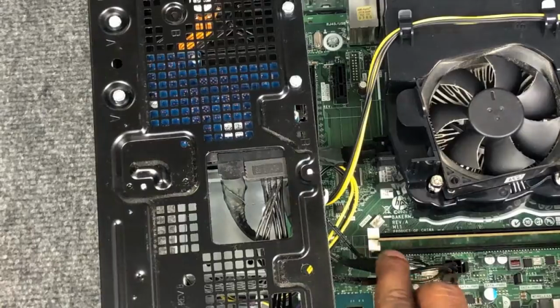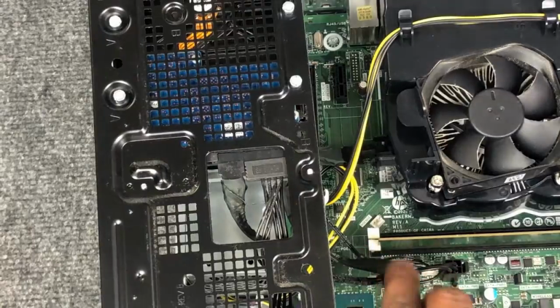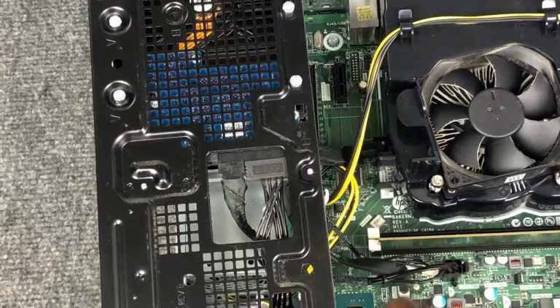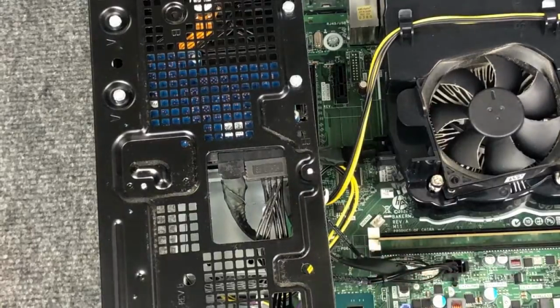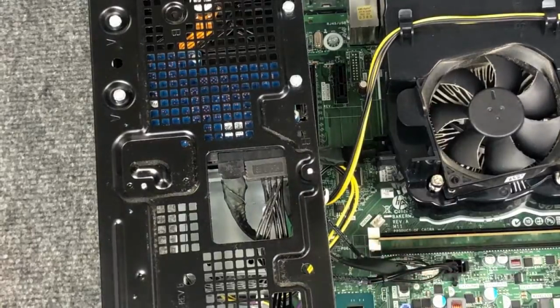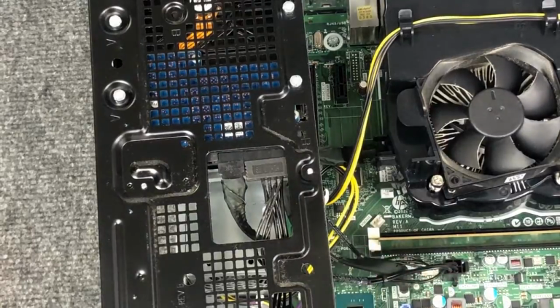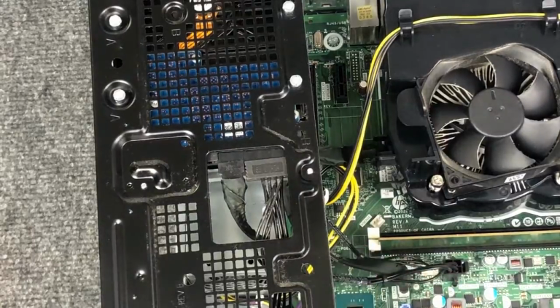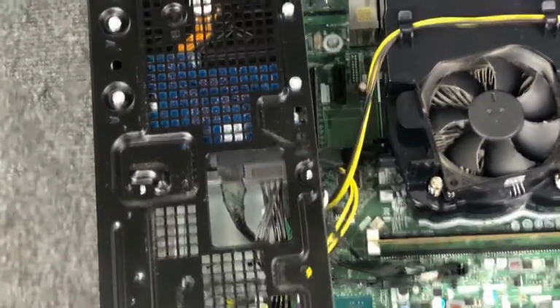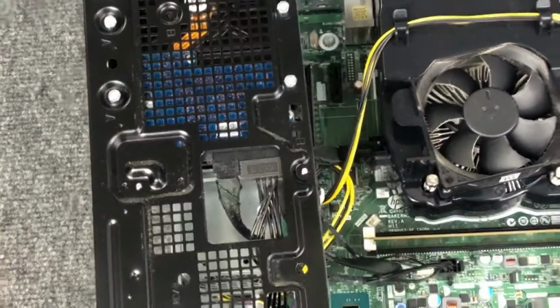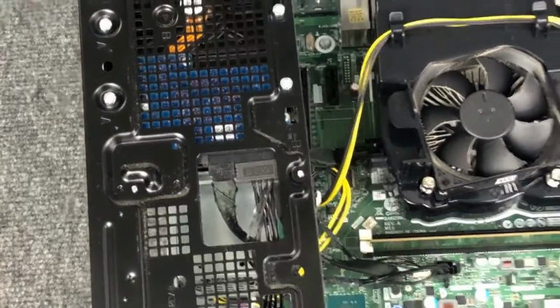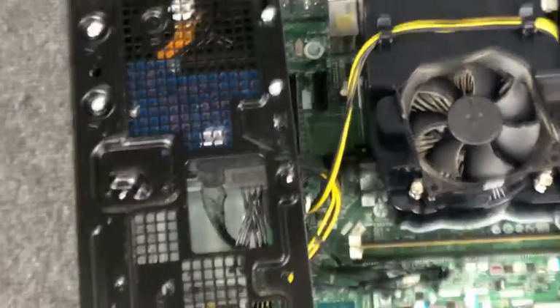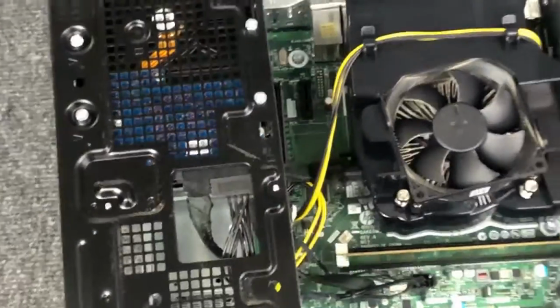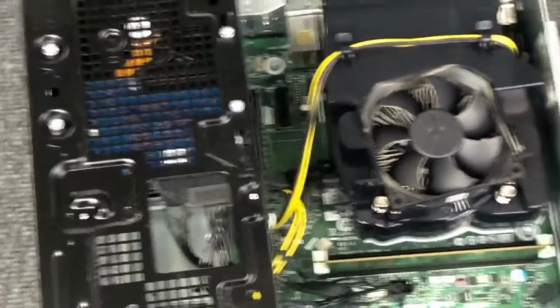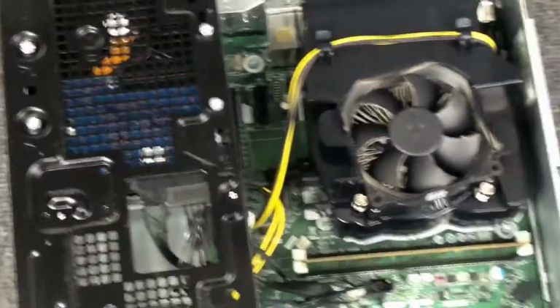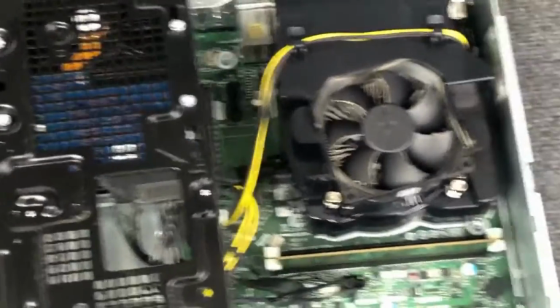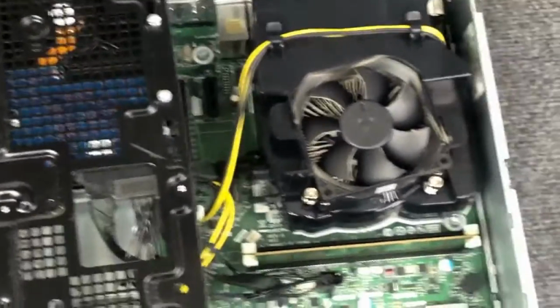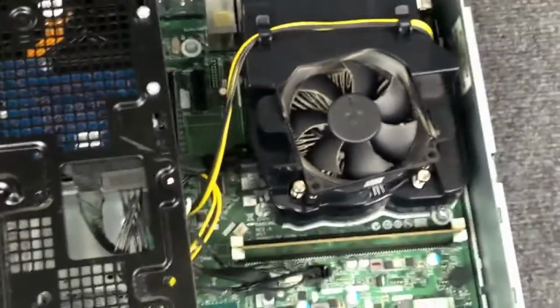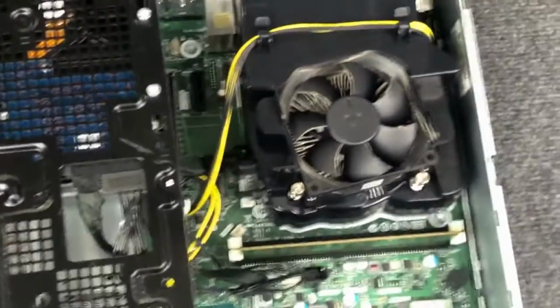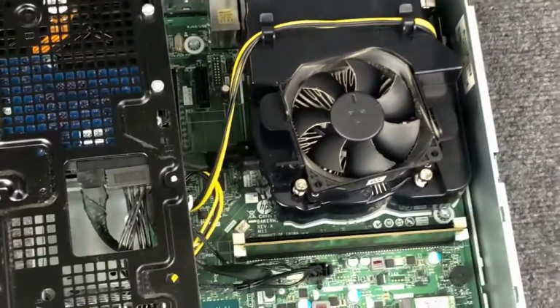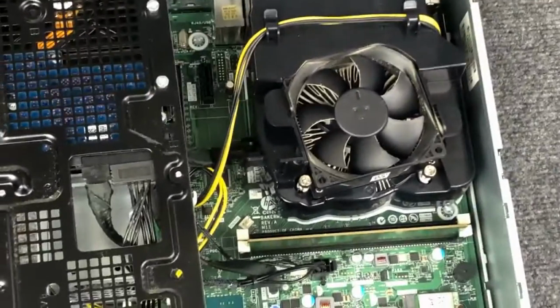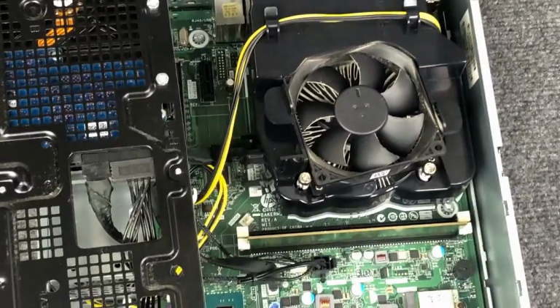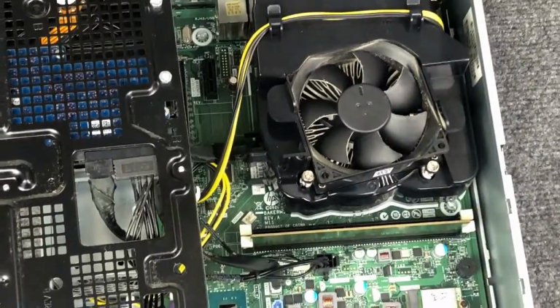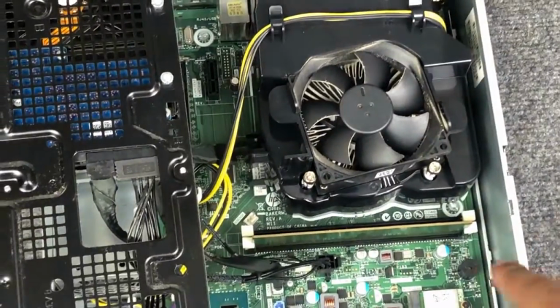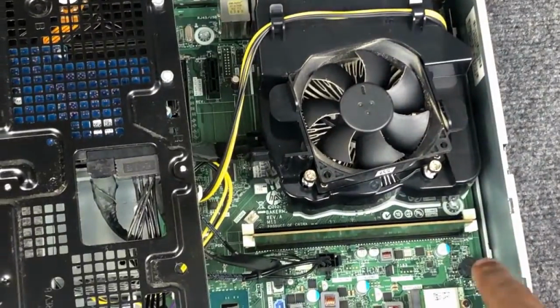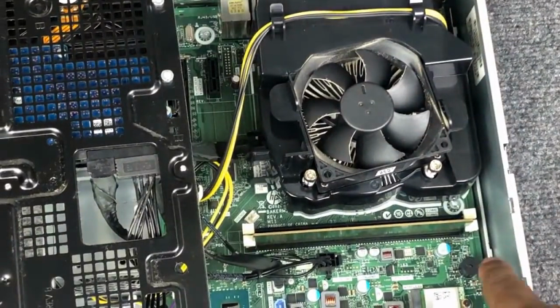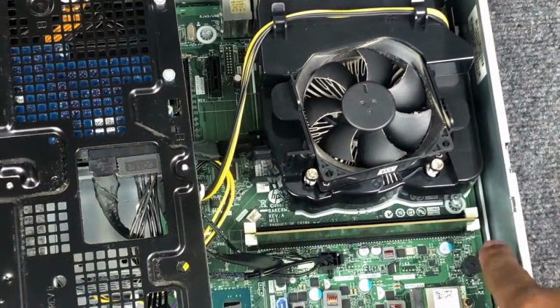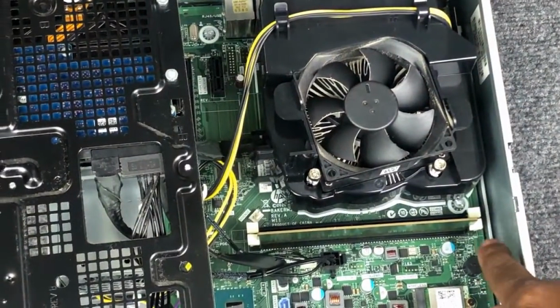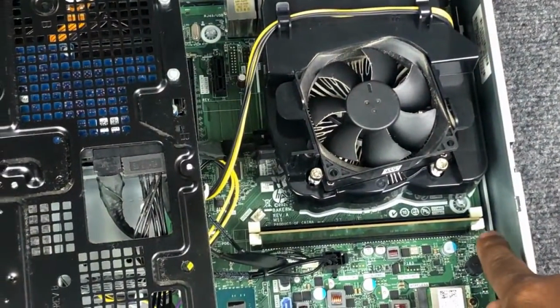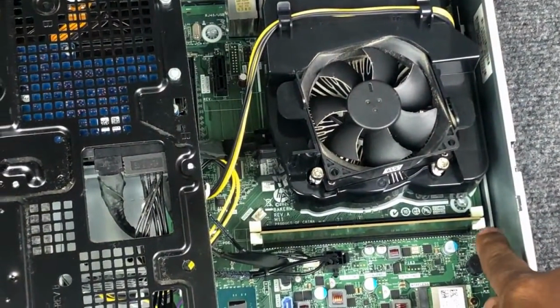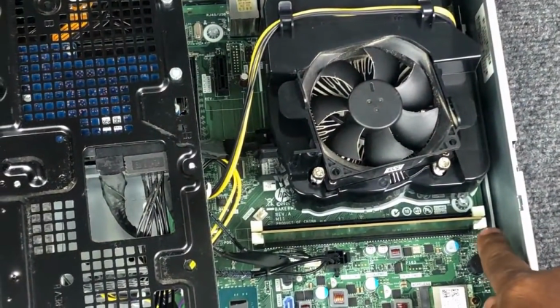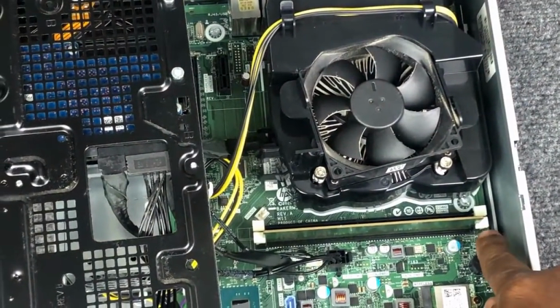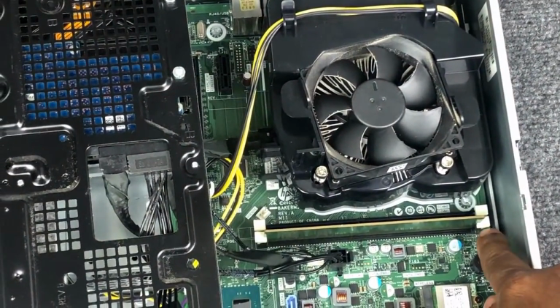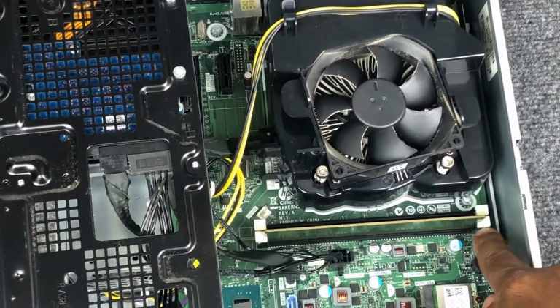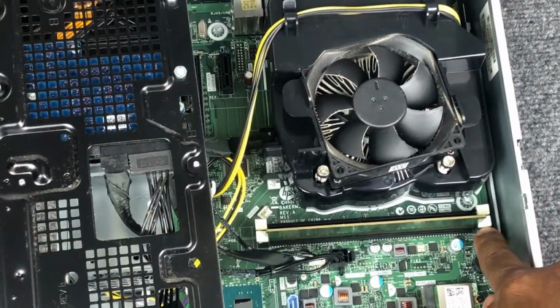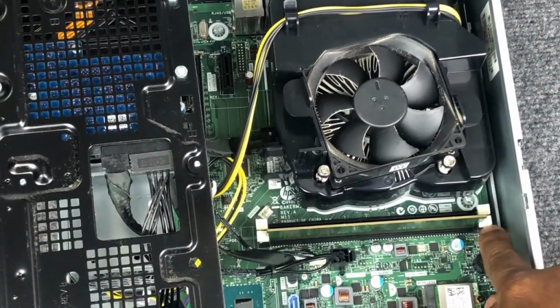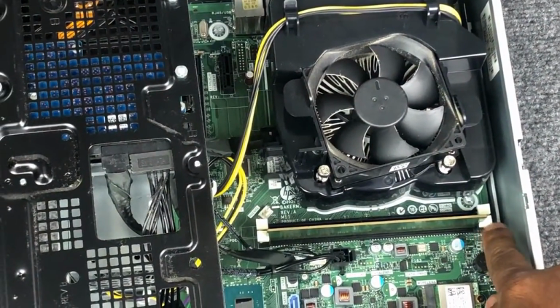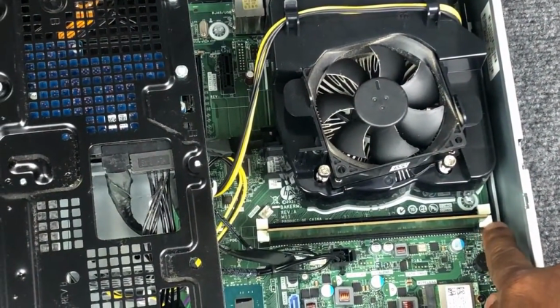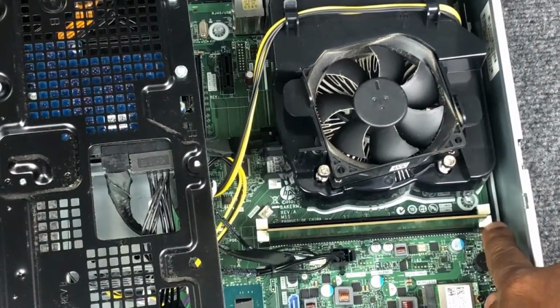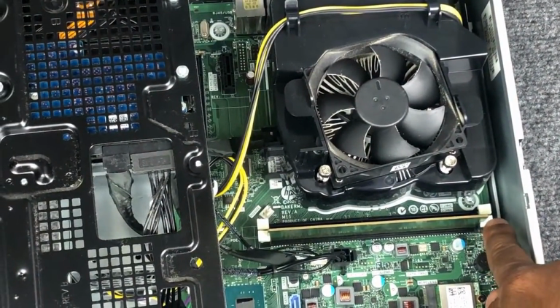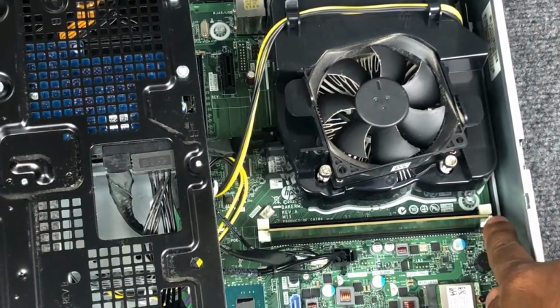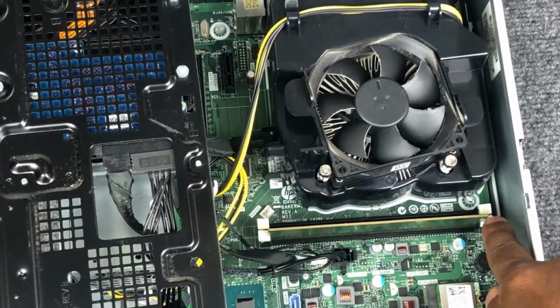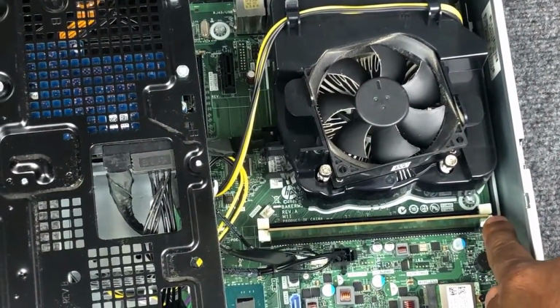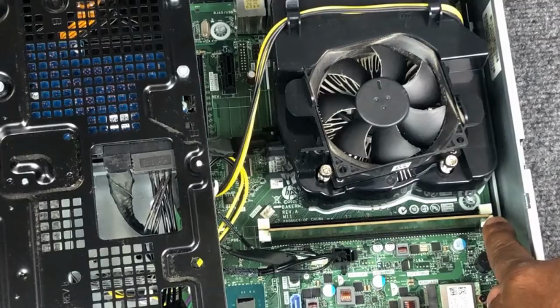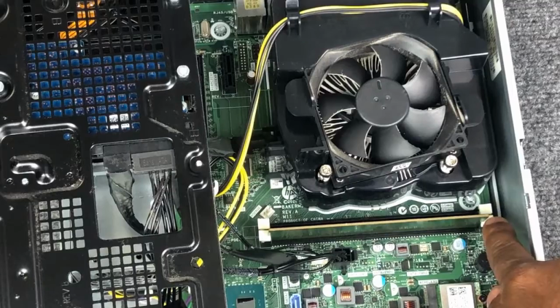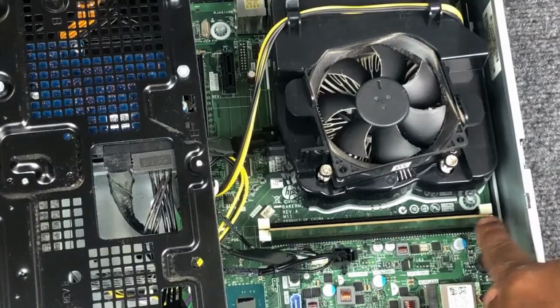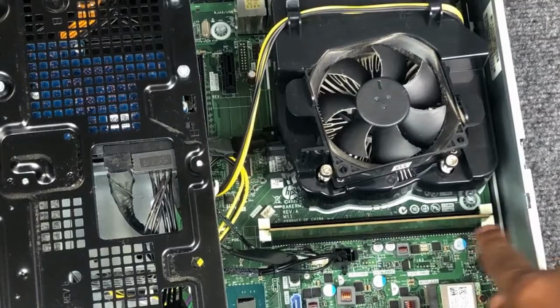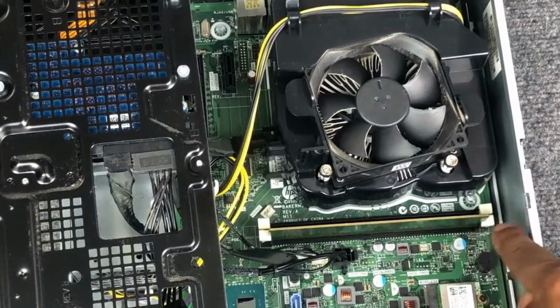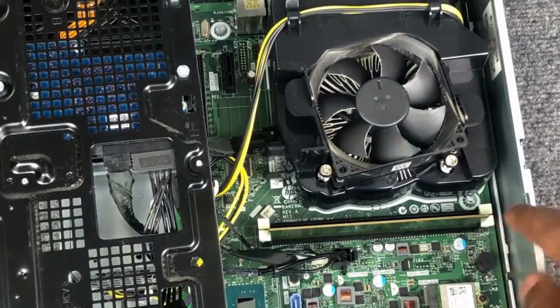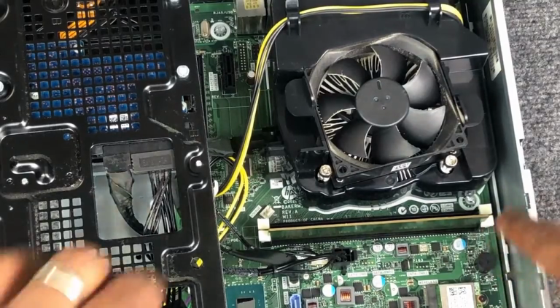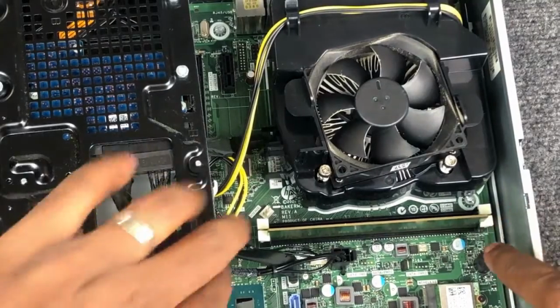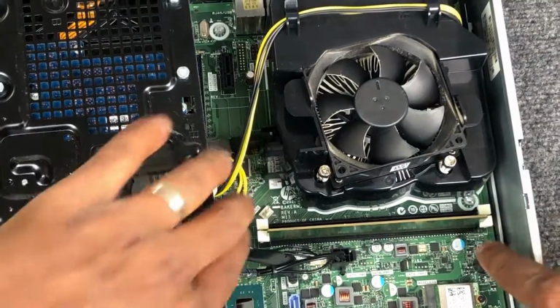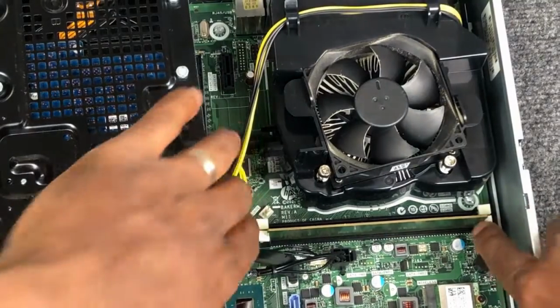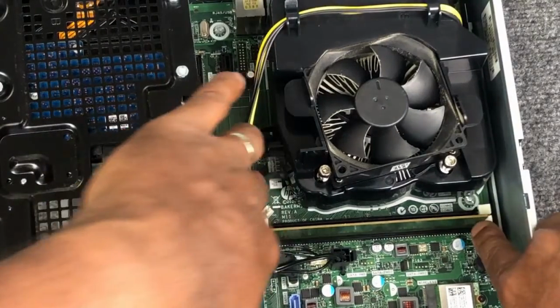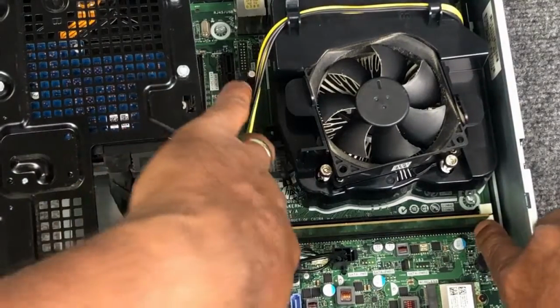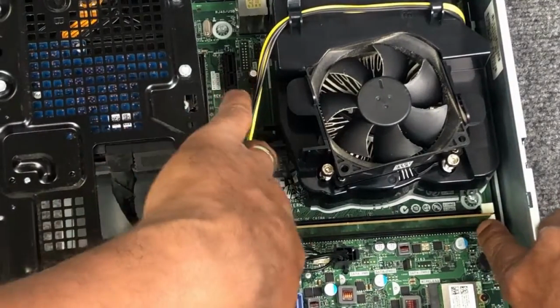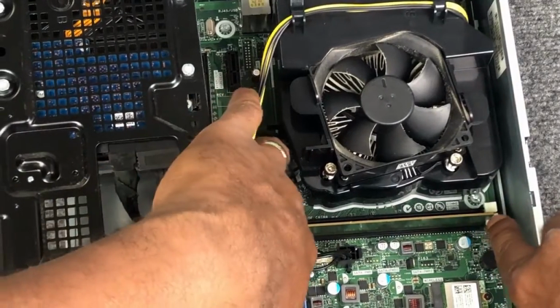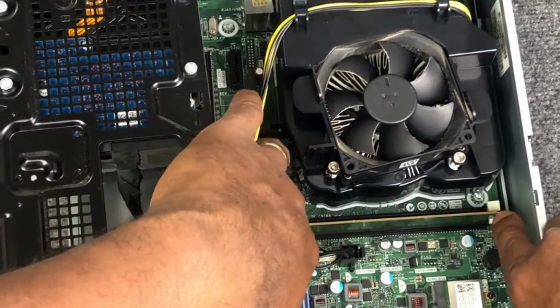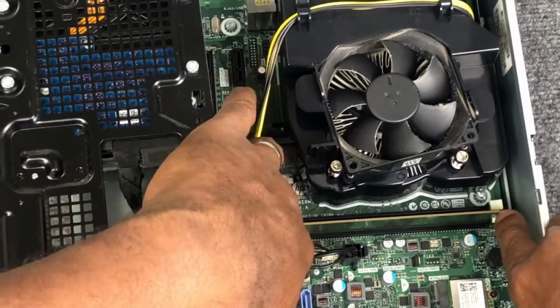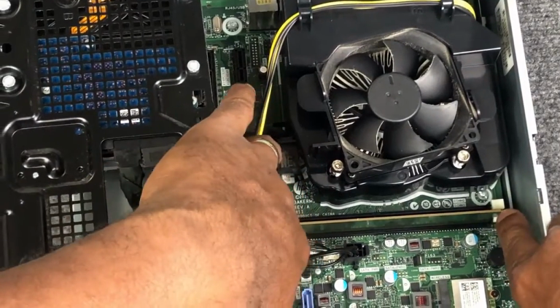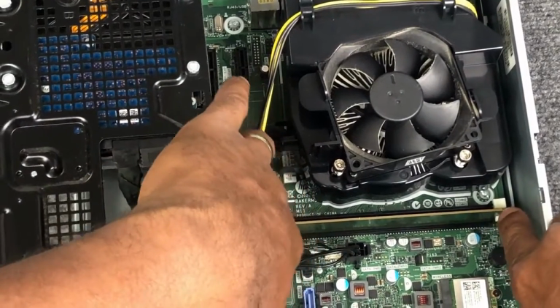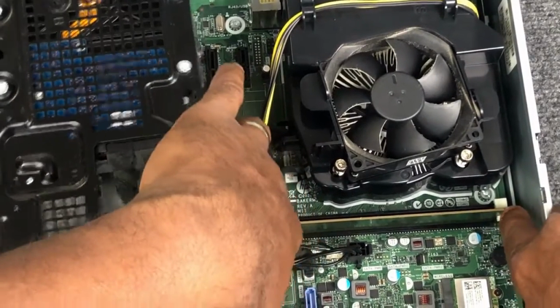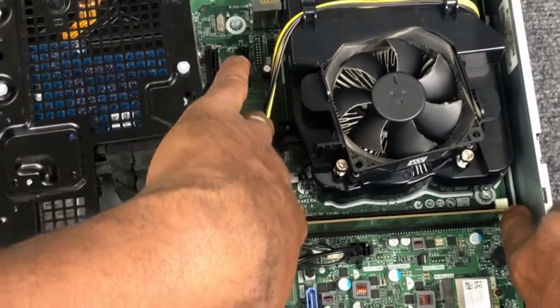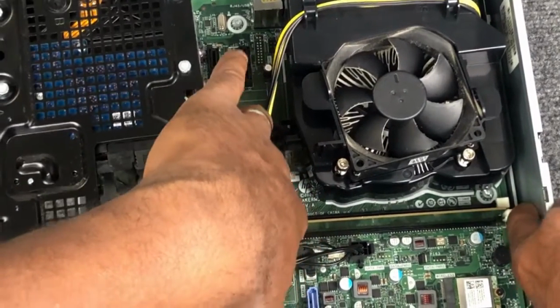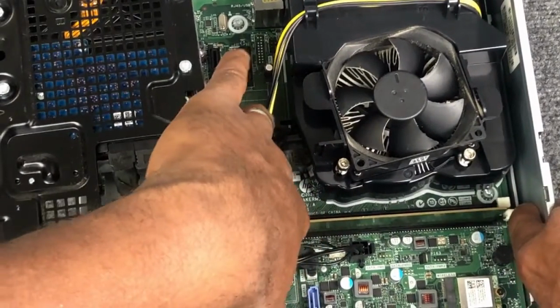Now let's press down on the two white levers shown here to release and remove the four gigabyte stick of memory.